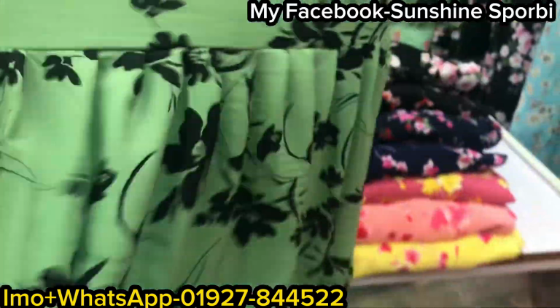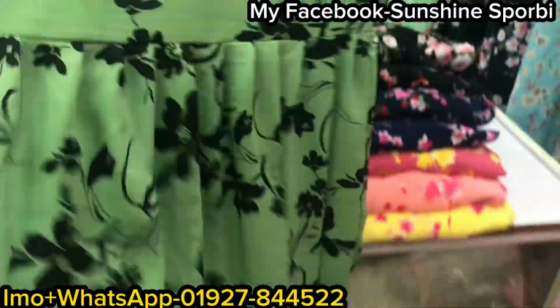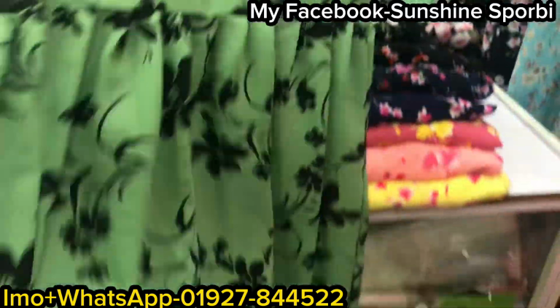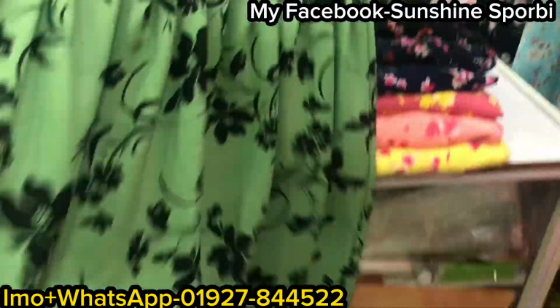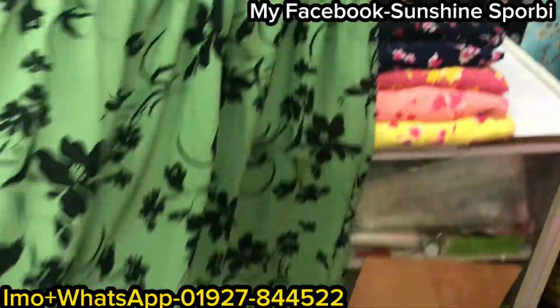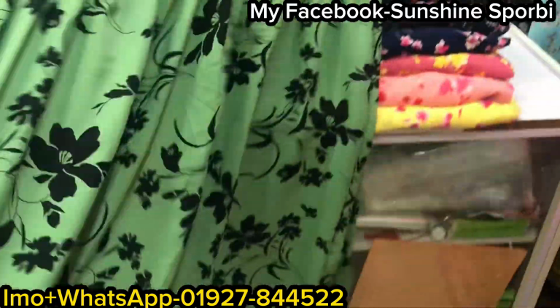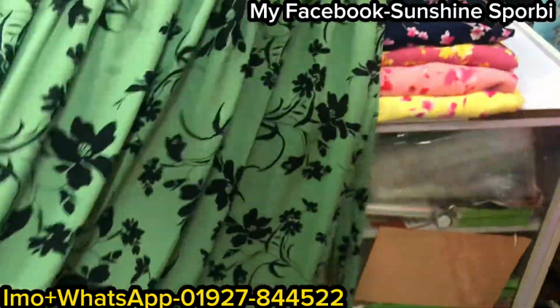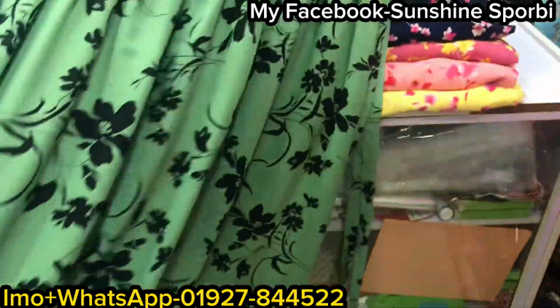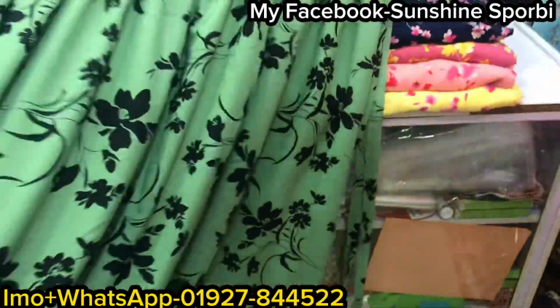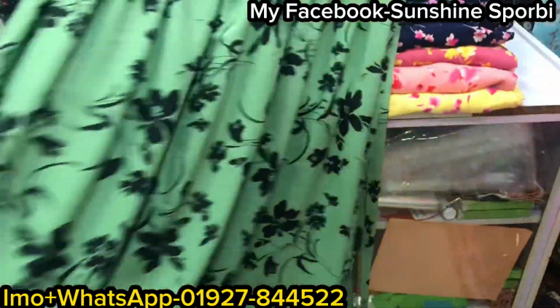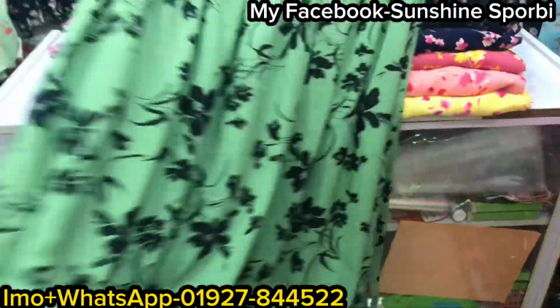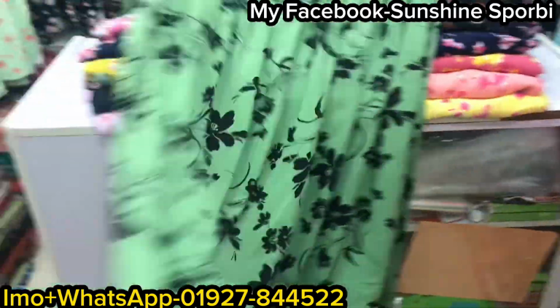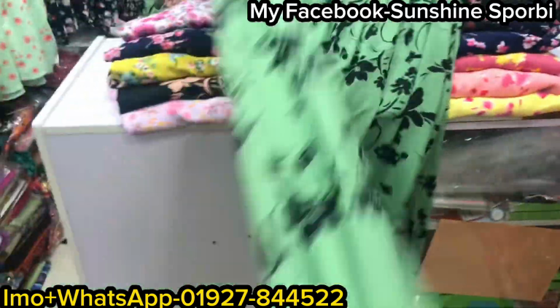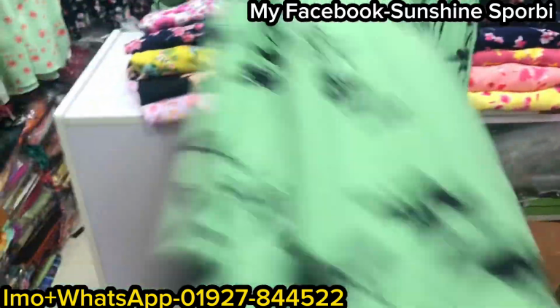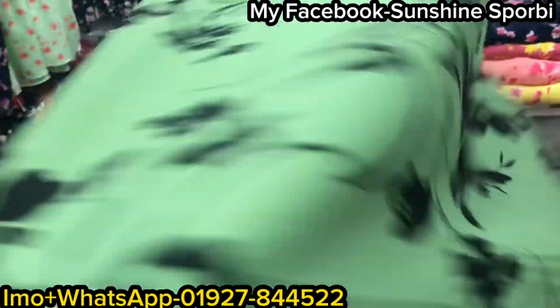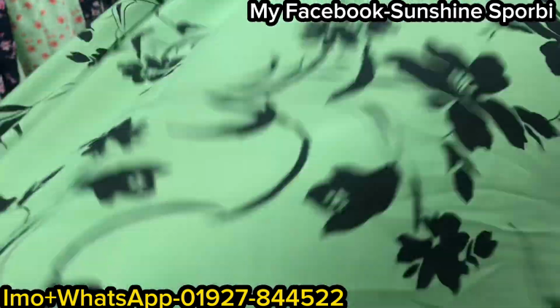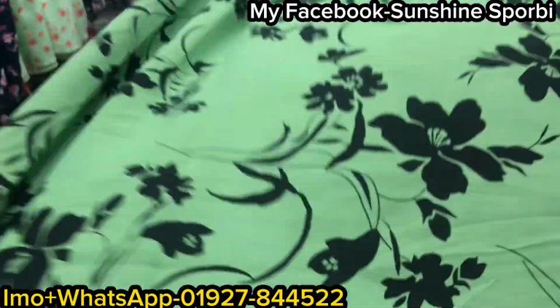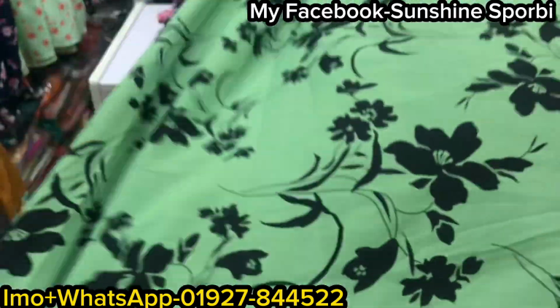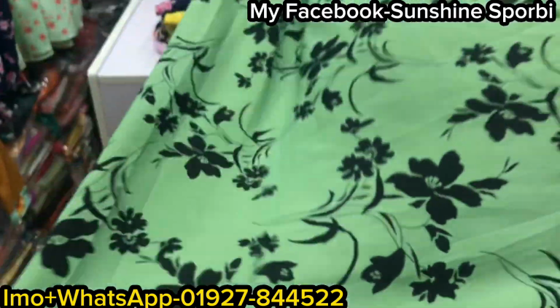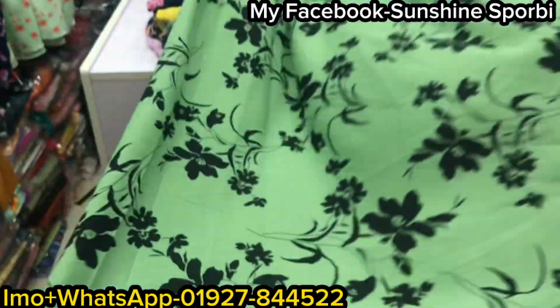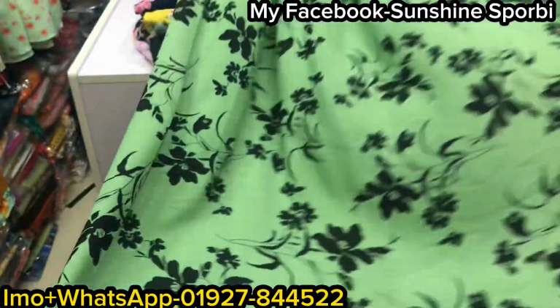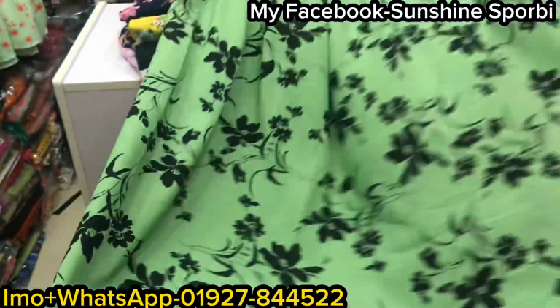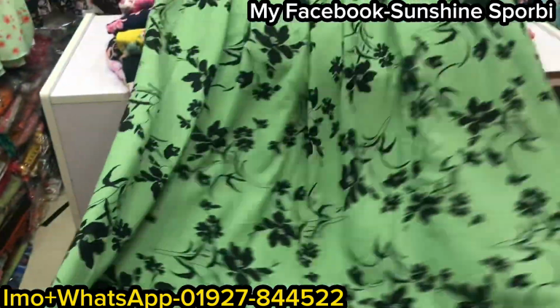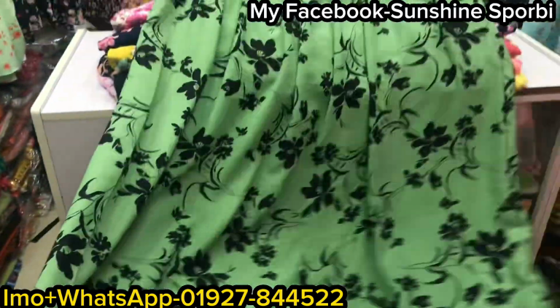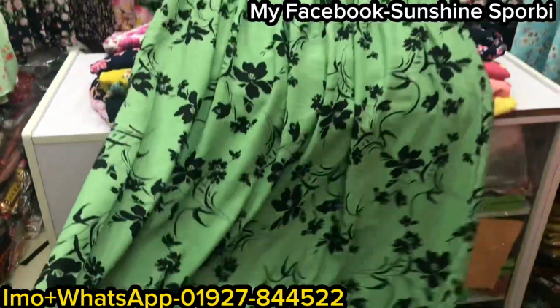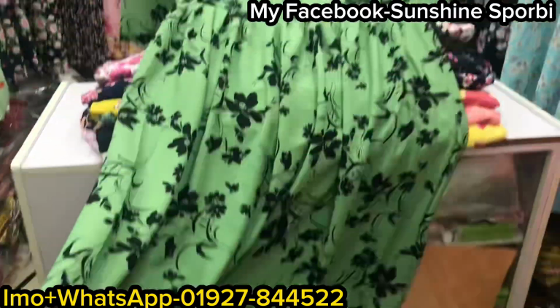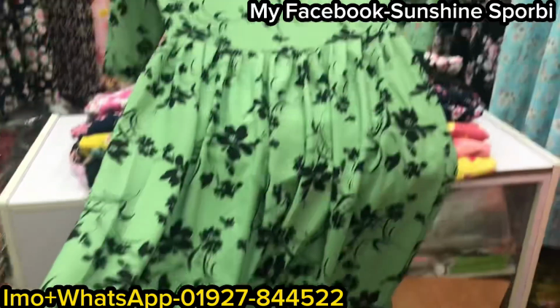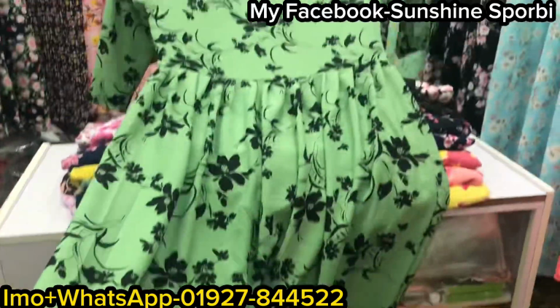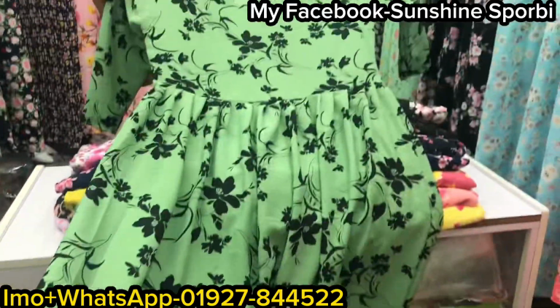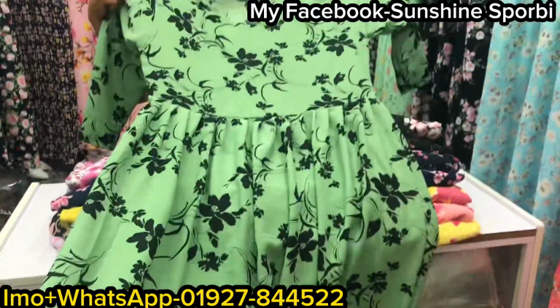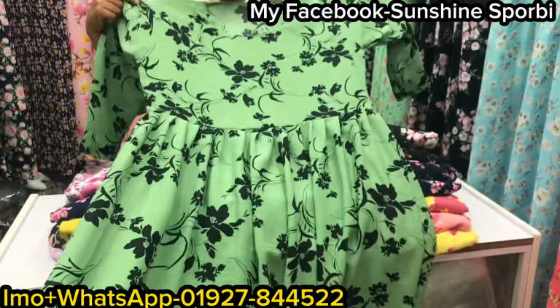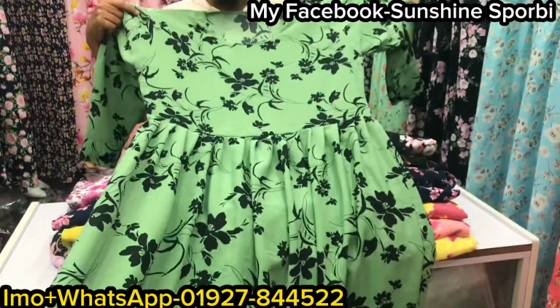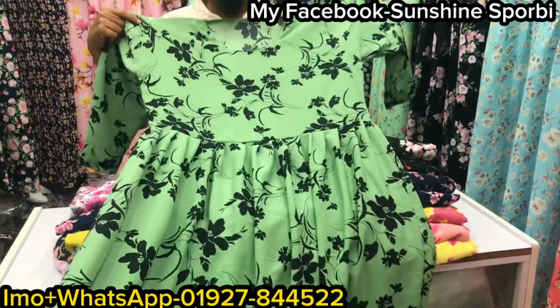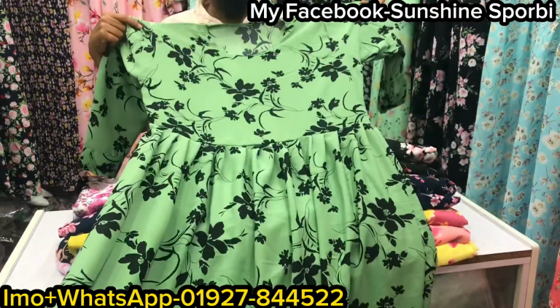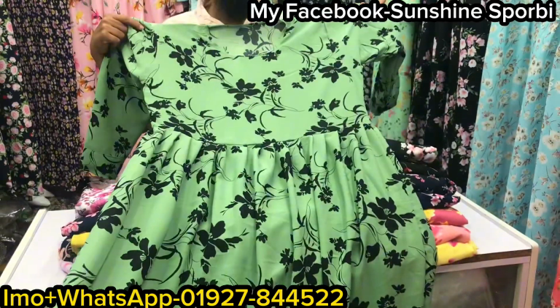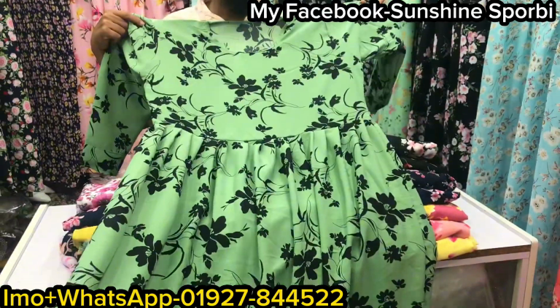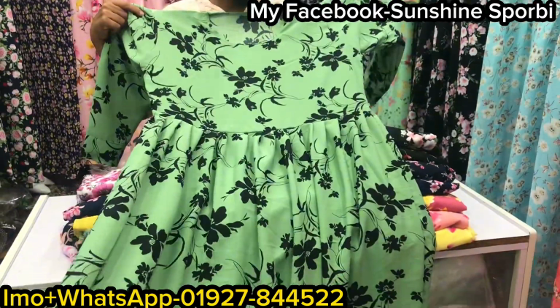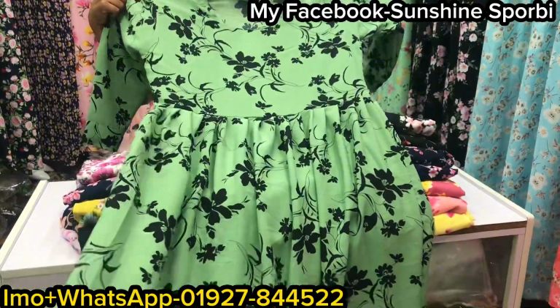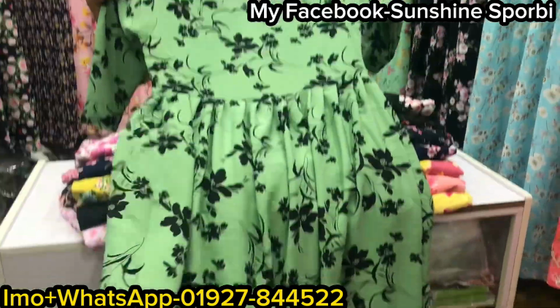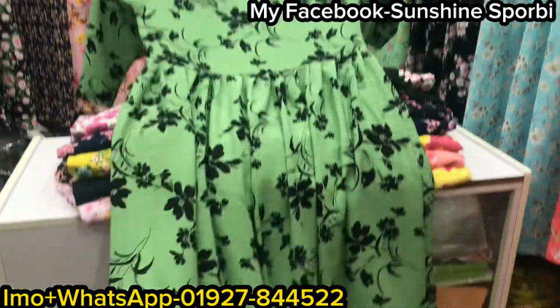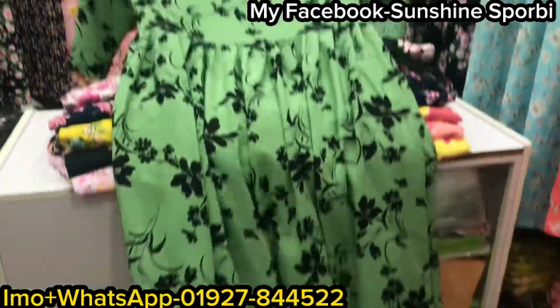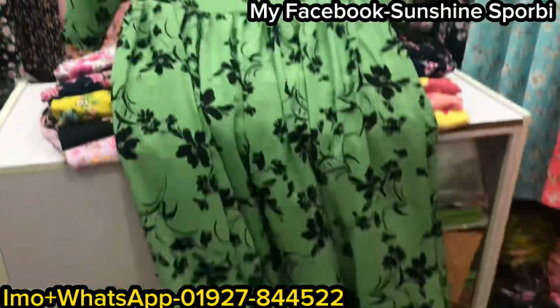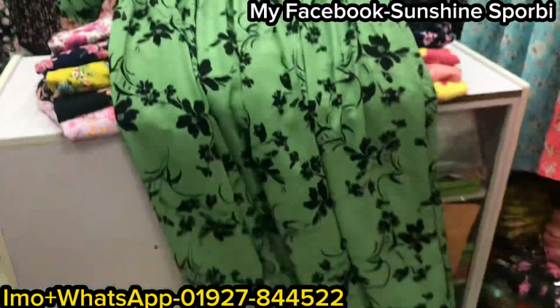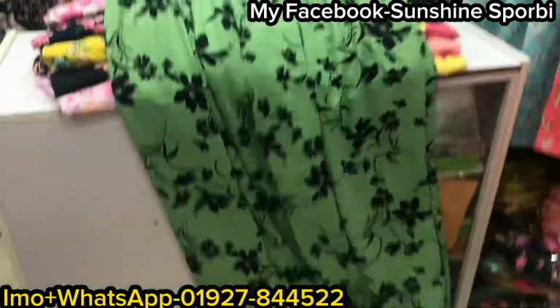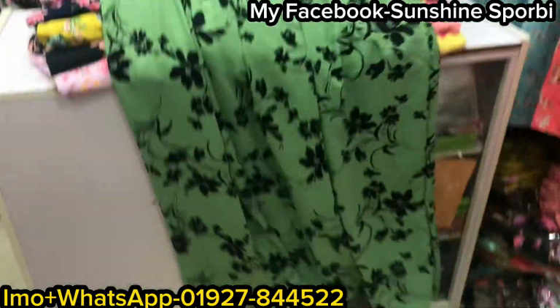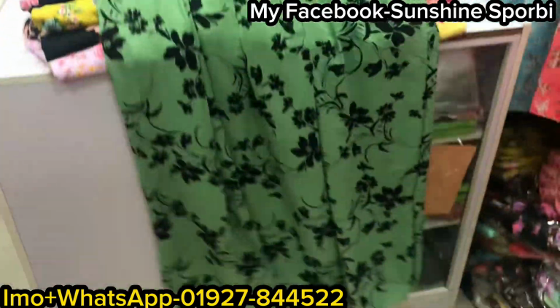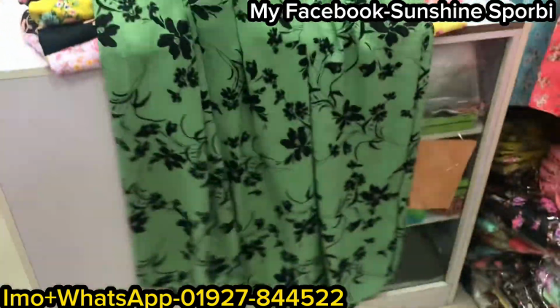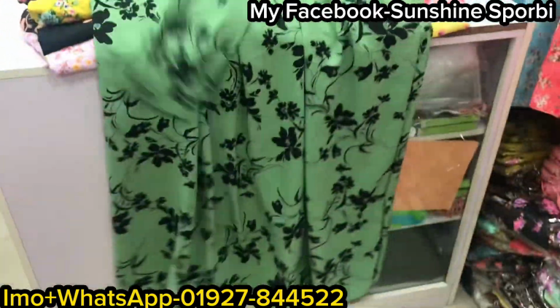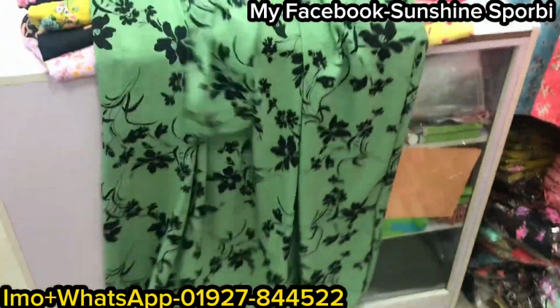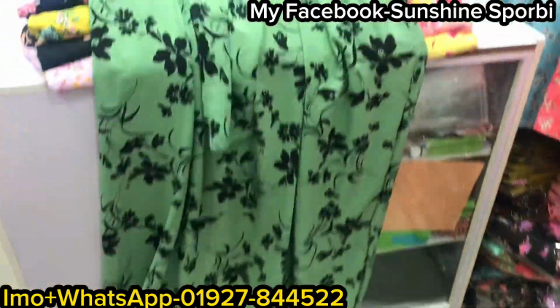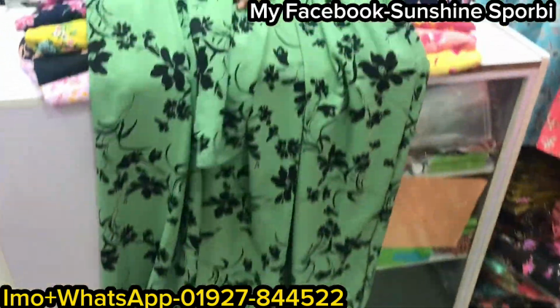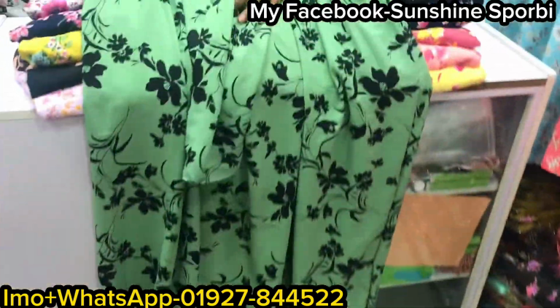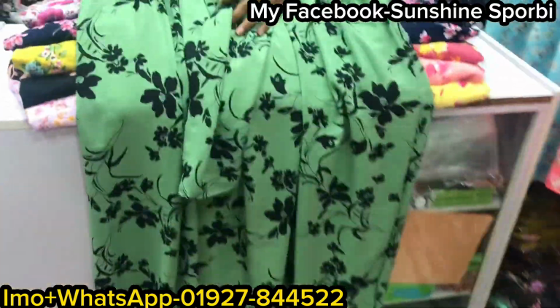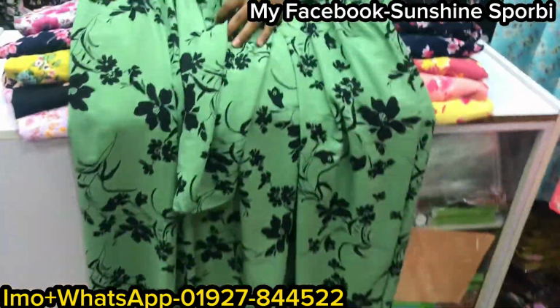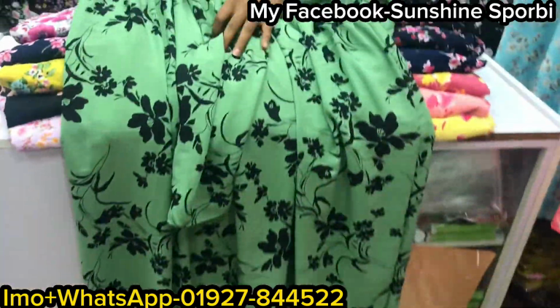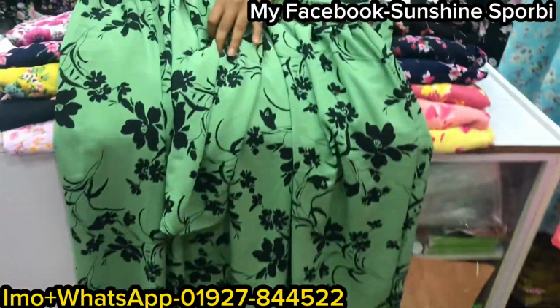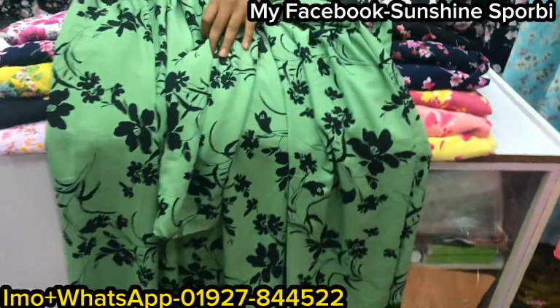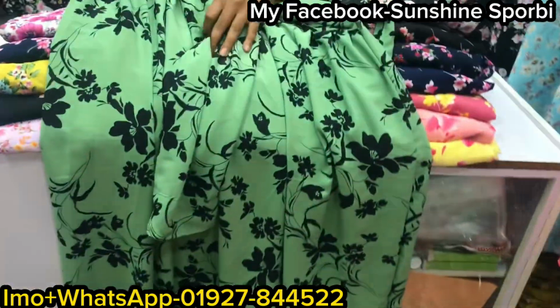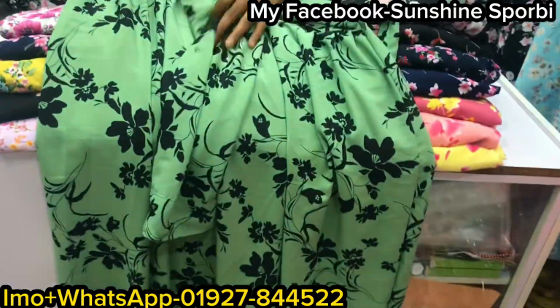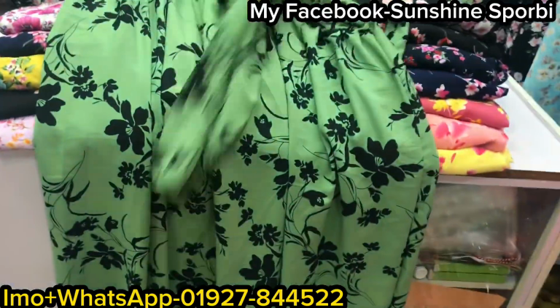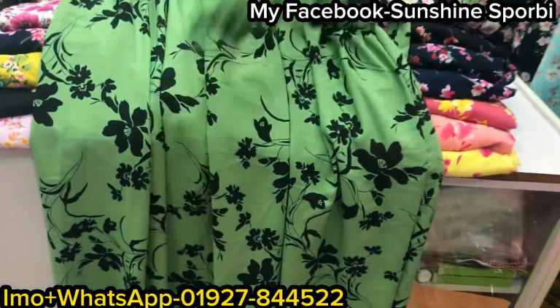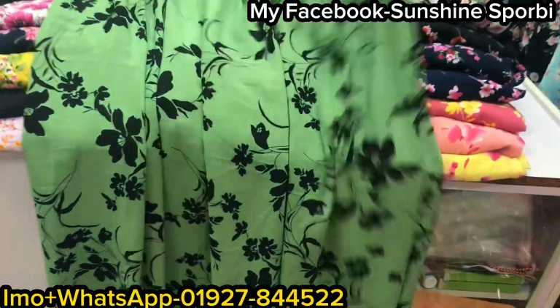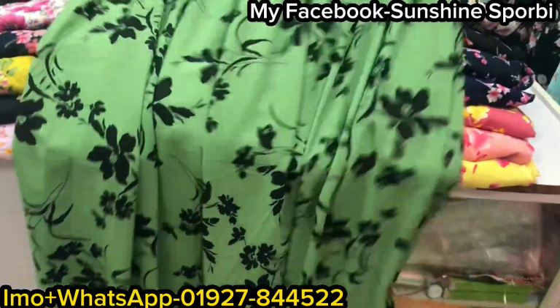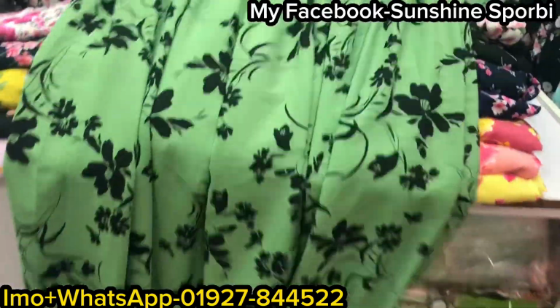This is a brand new brand. It's a great color and it's a great quality.